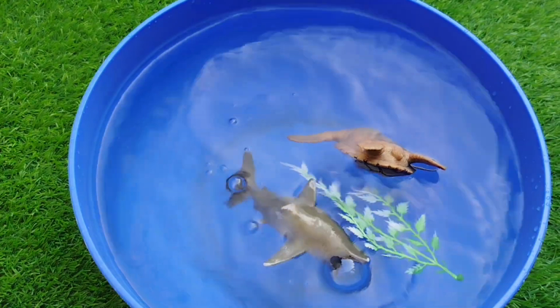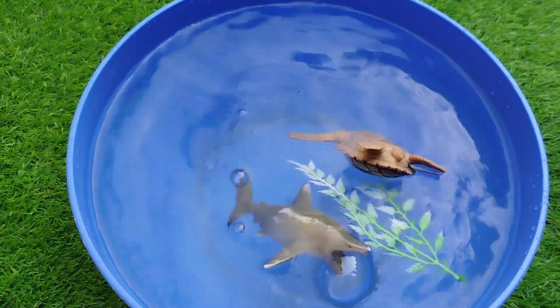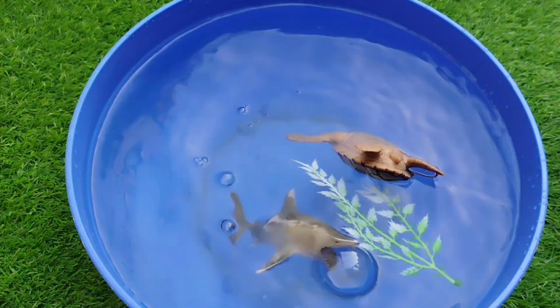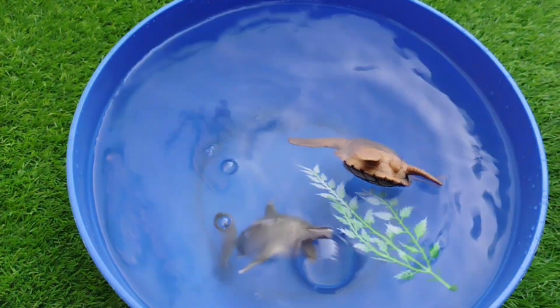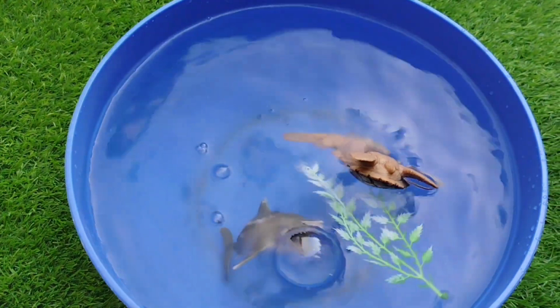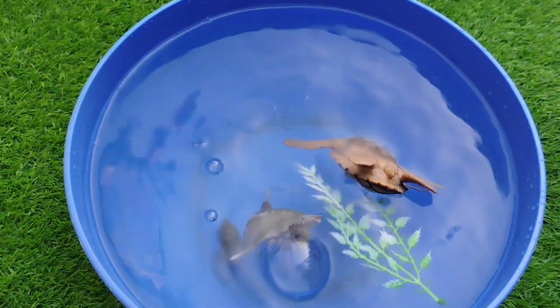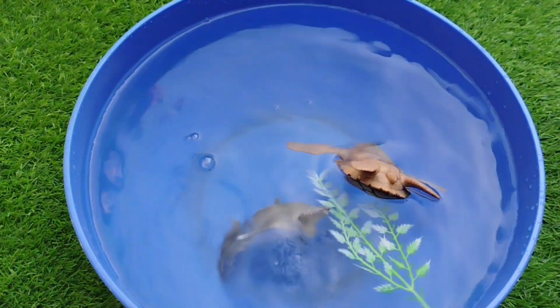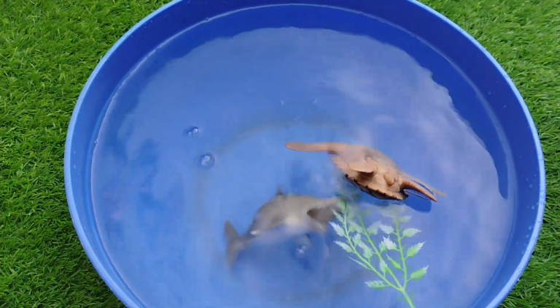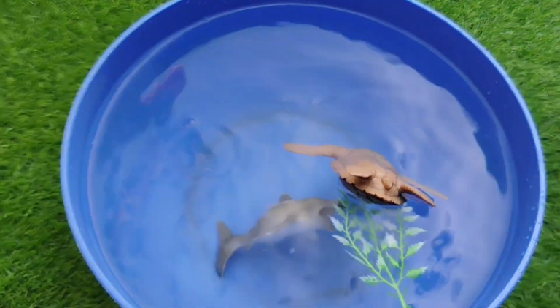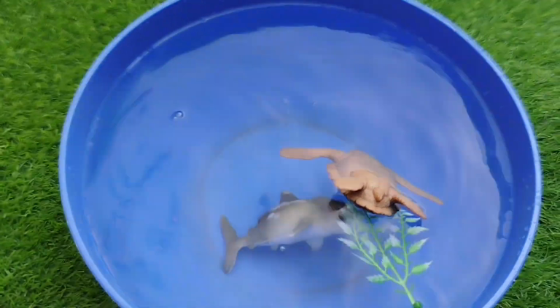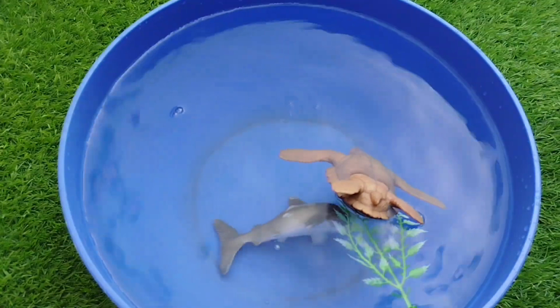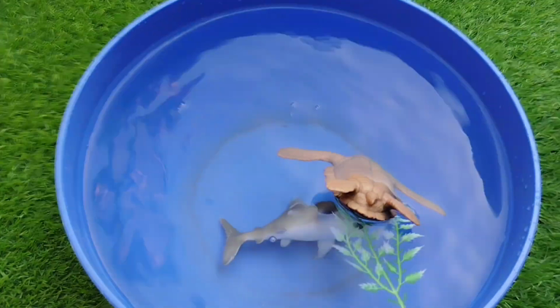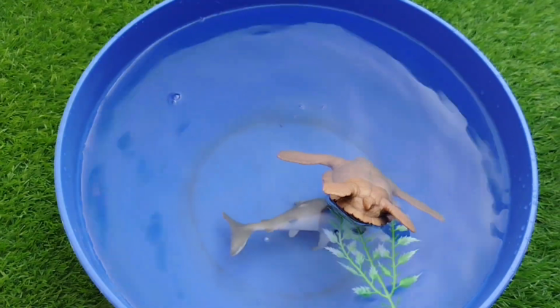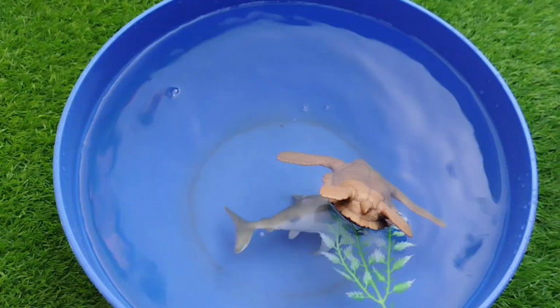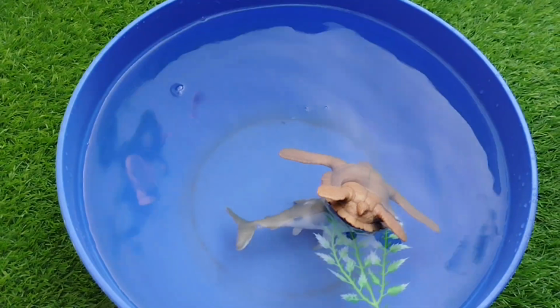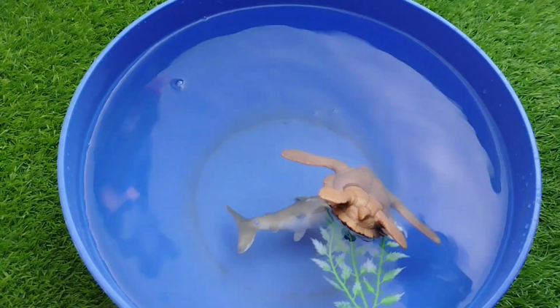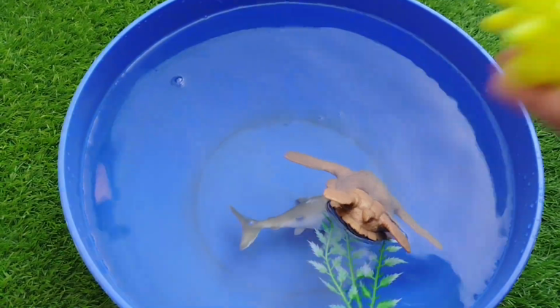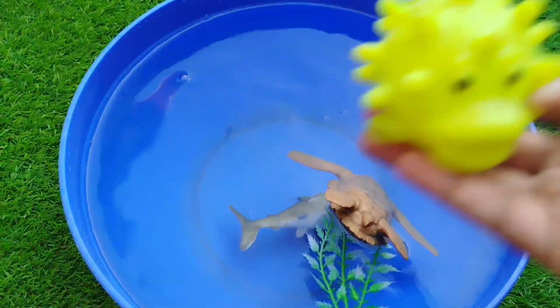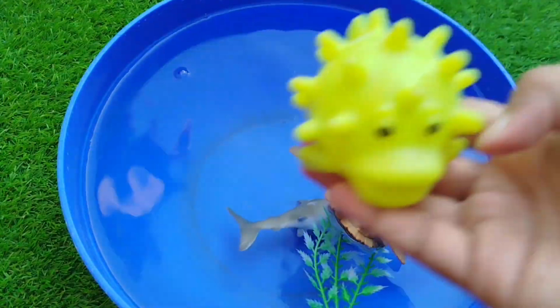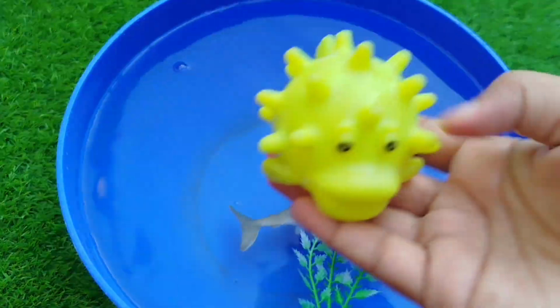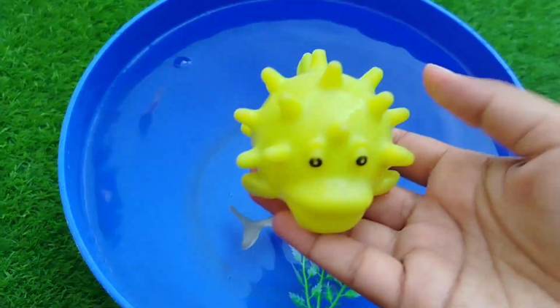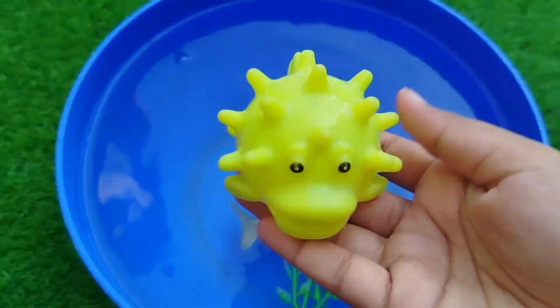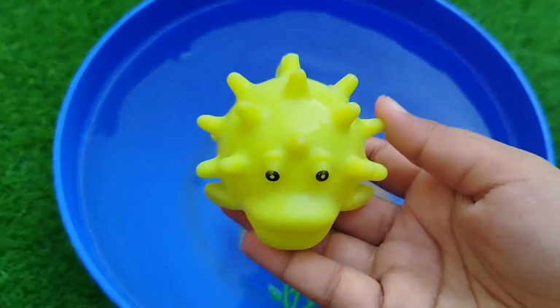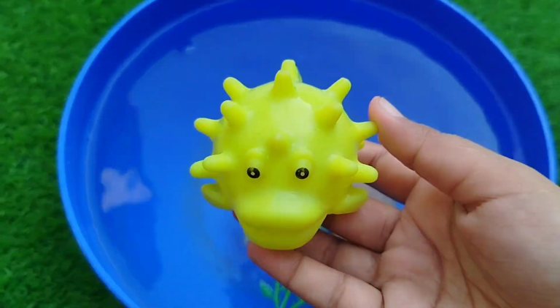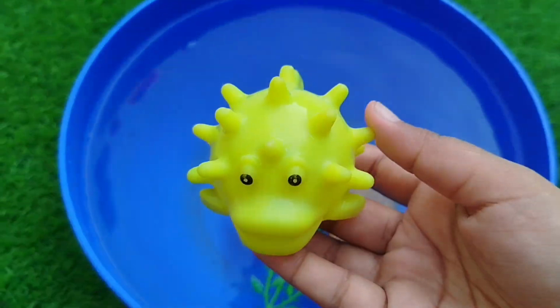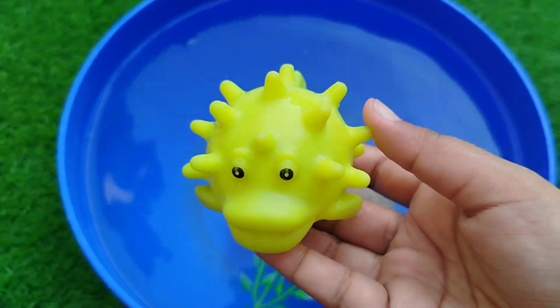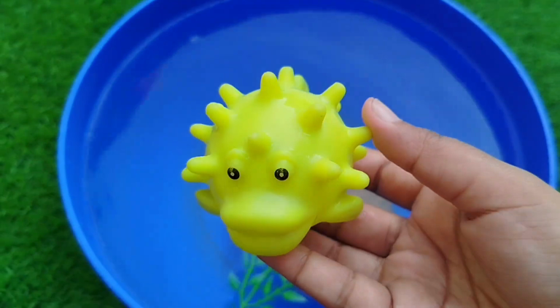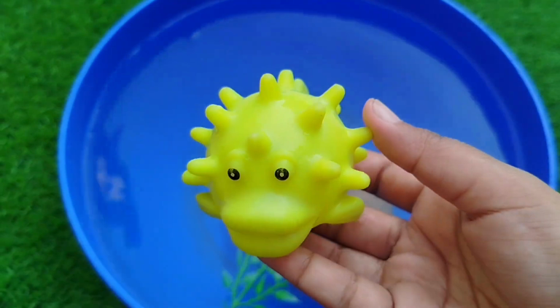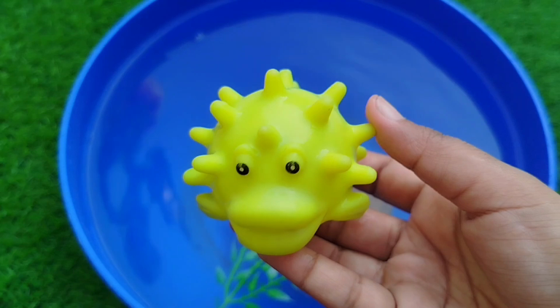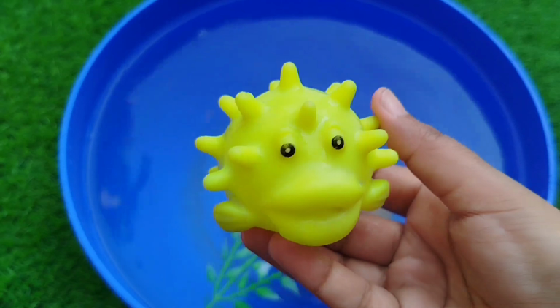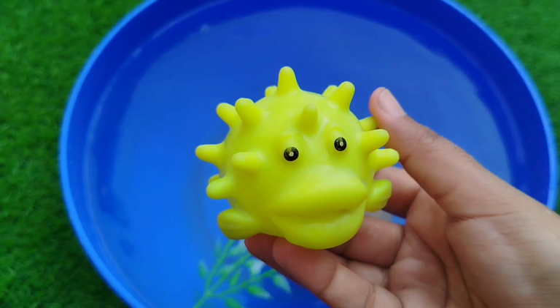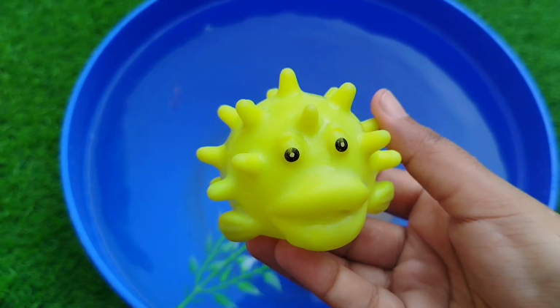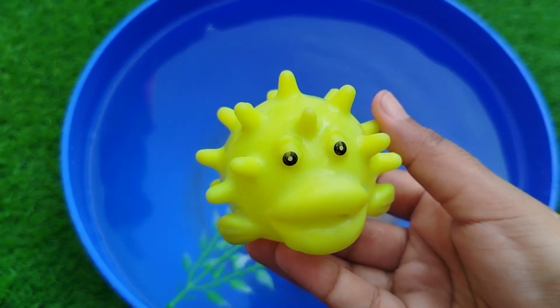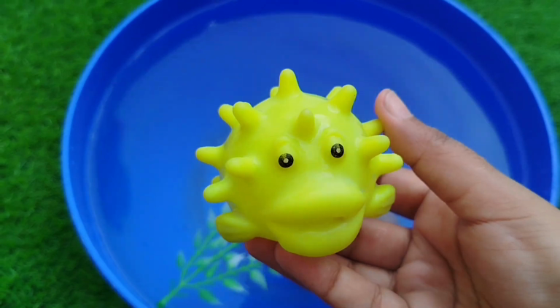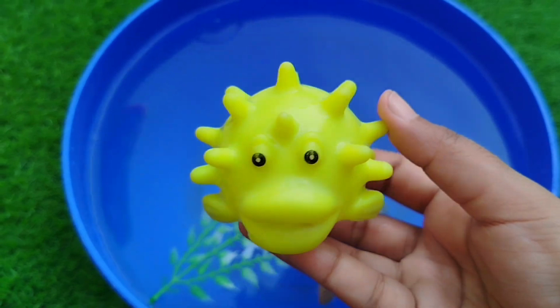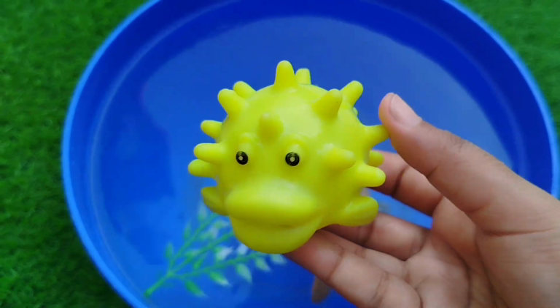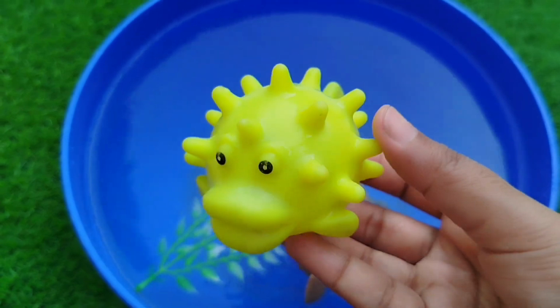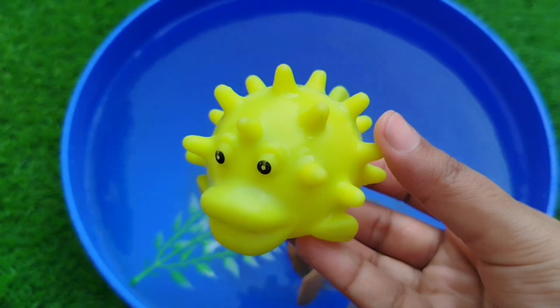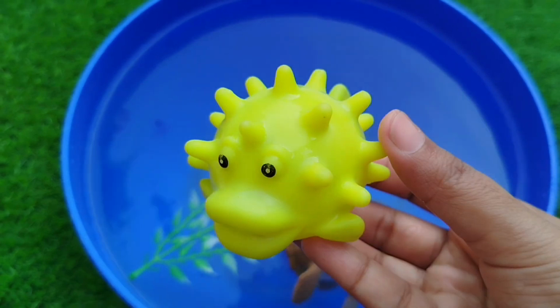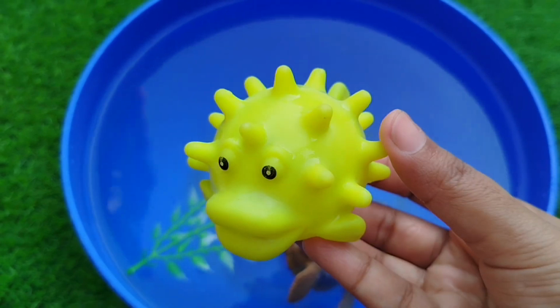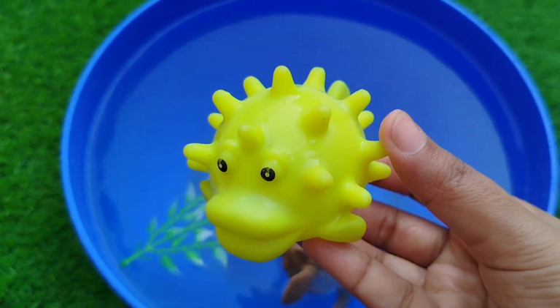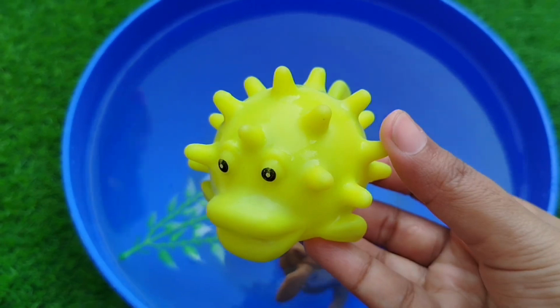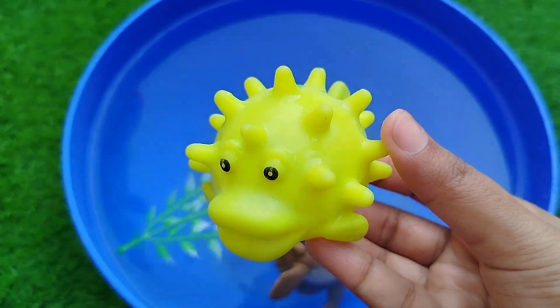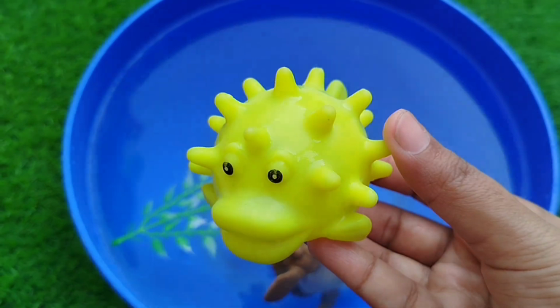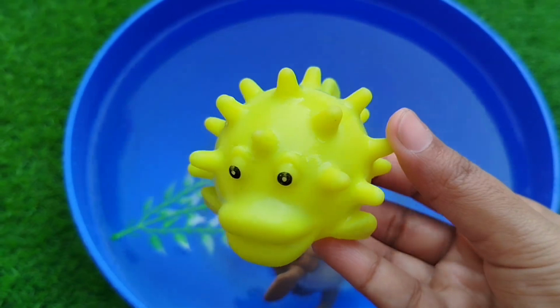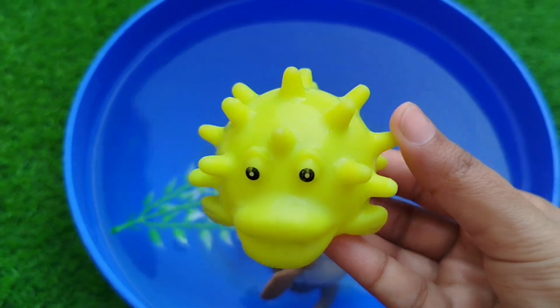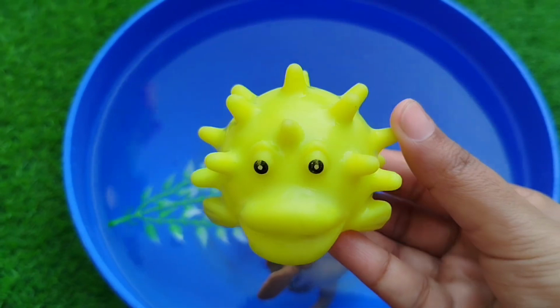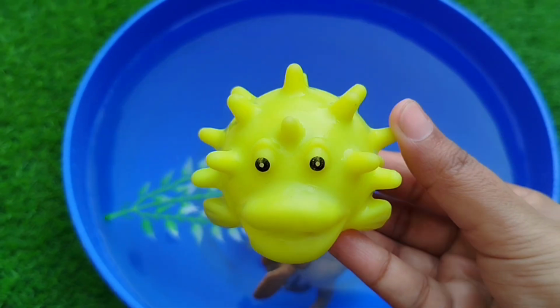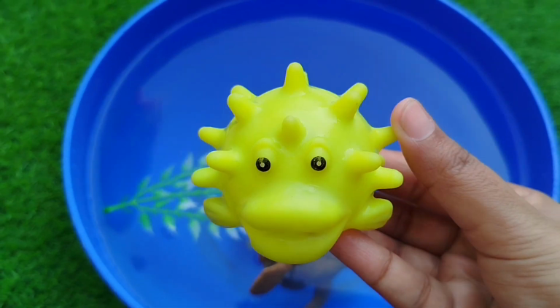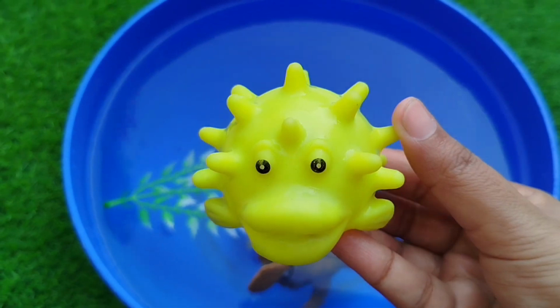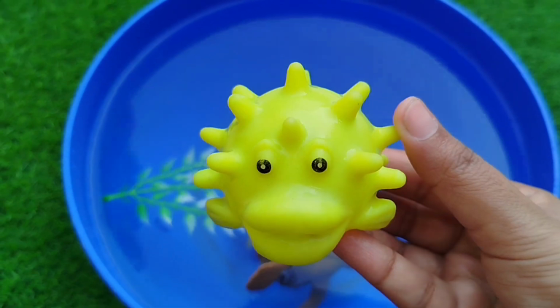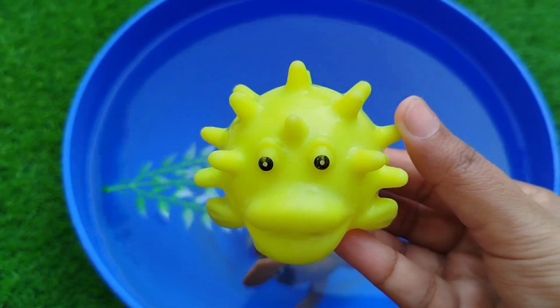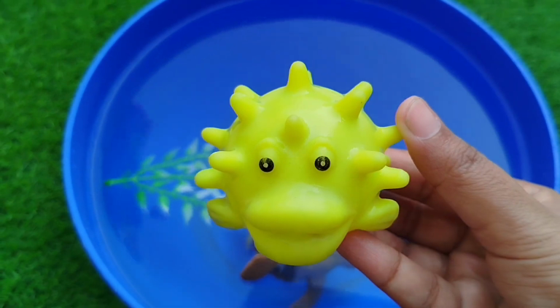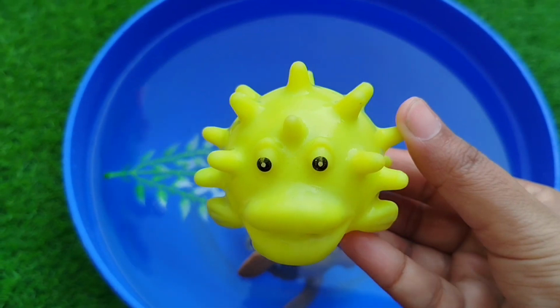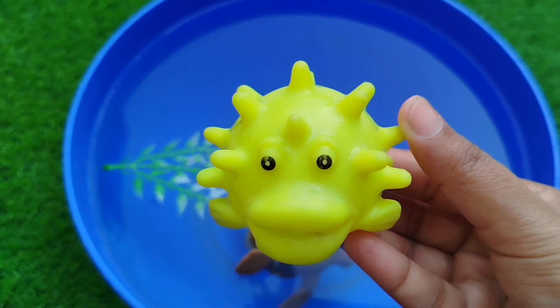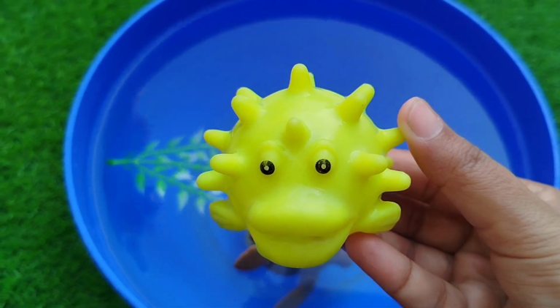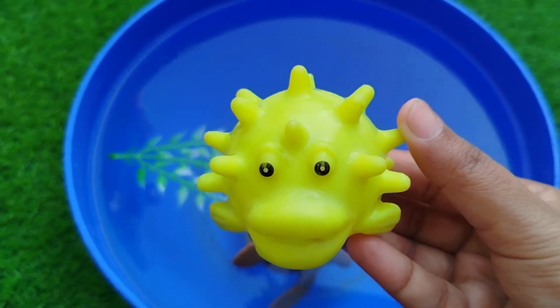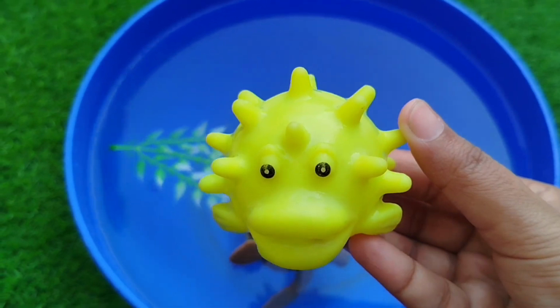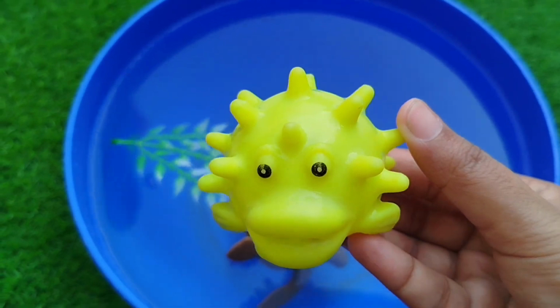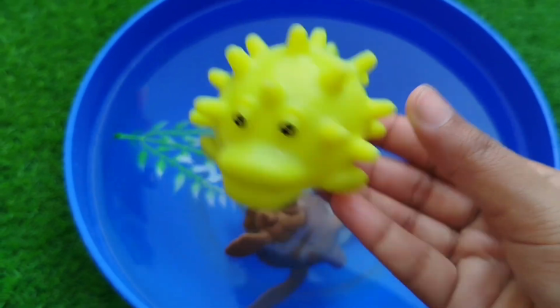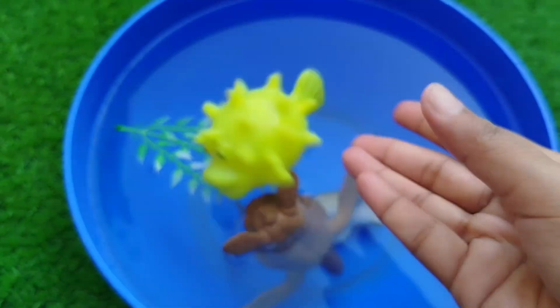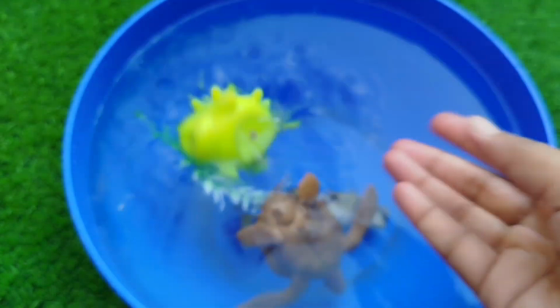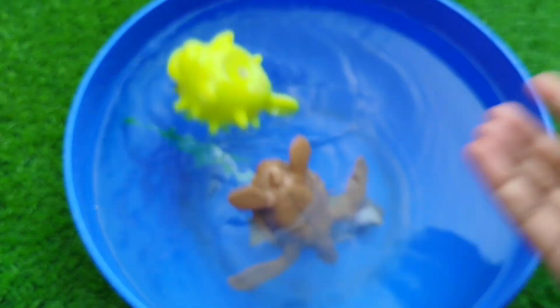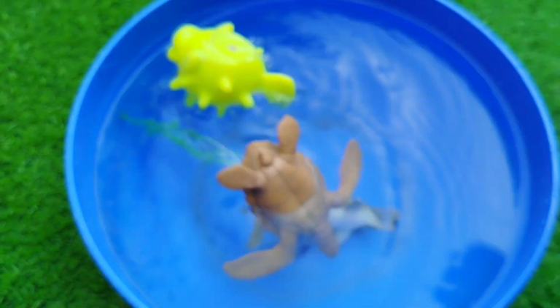The next one is a puffer fish. This is a puffer fish.